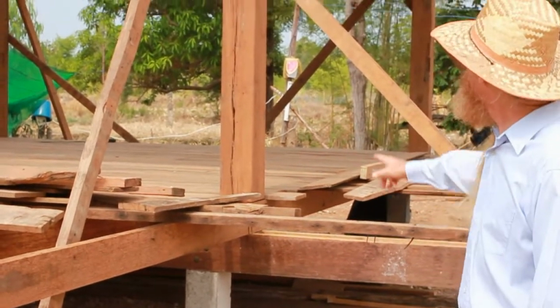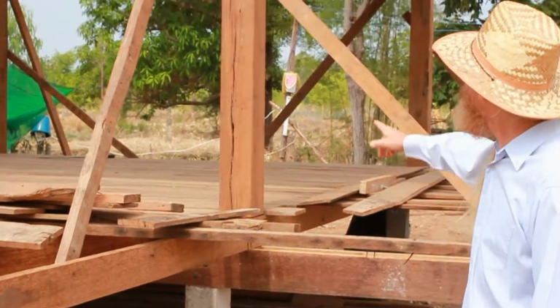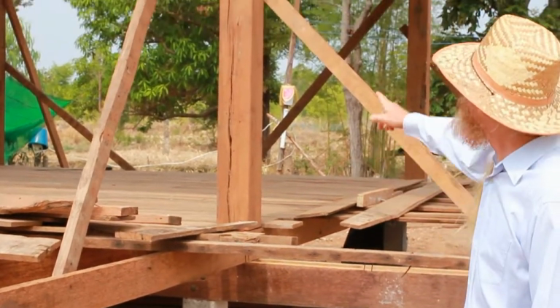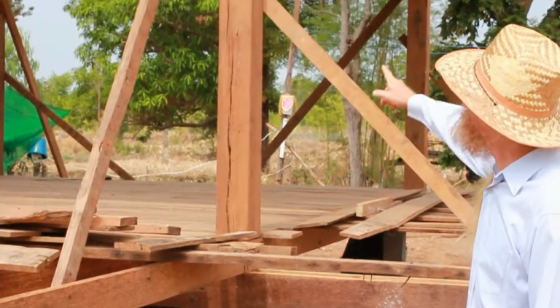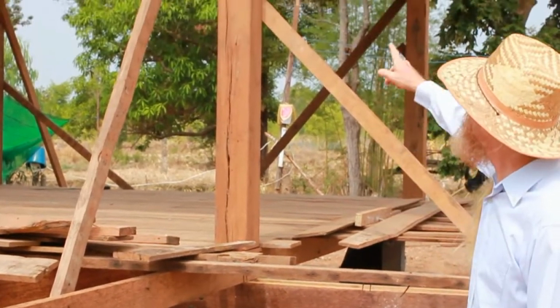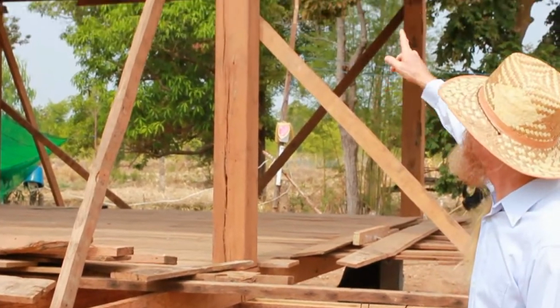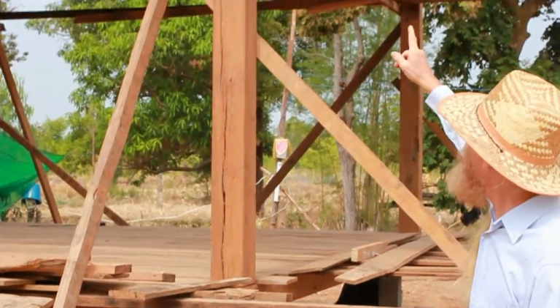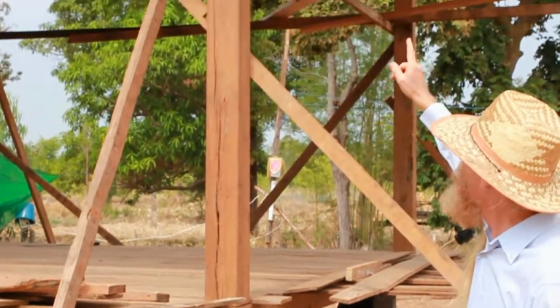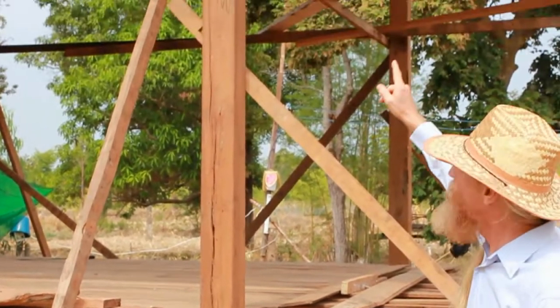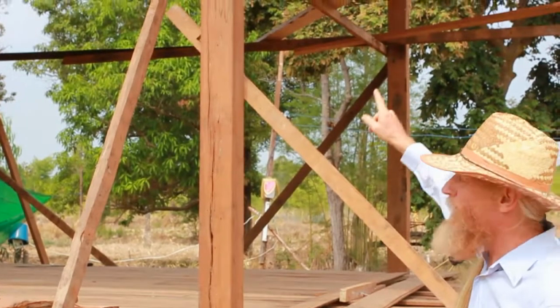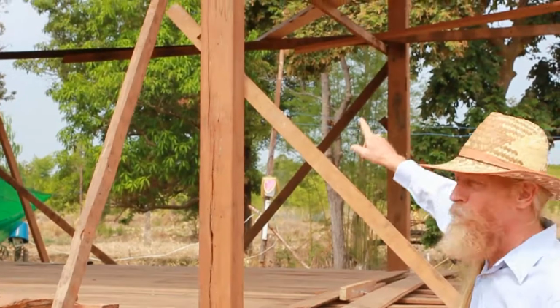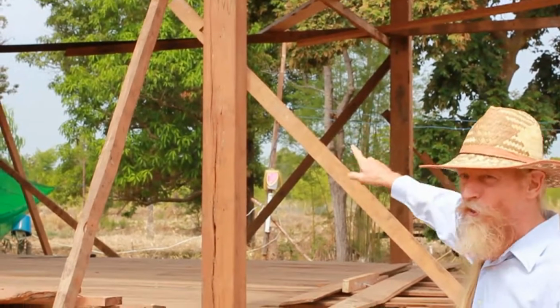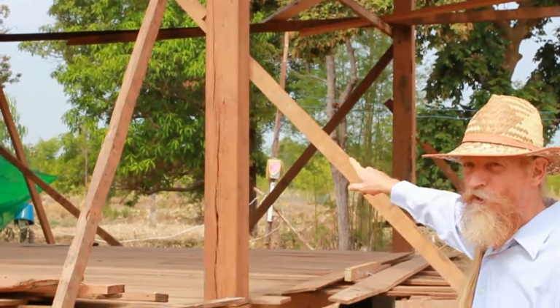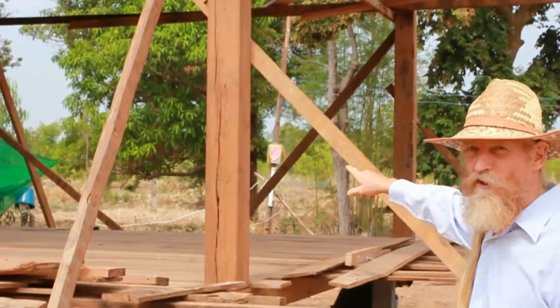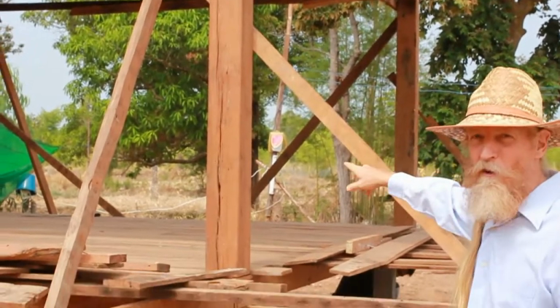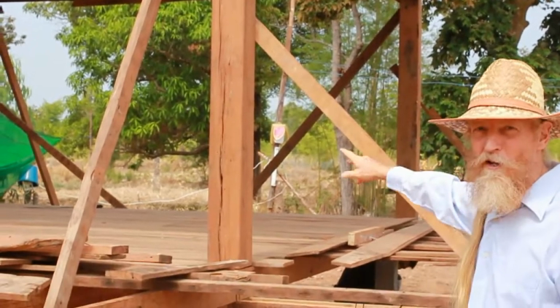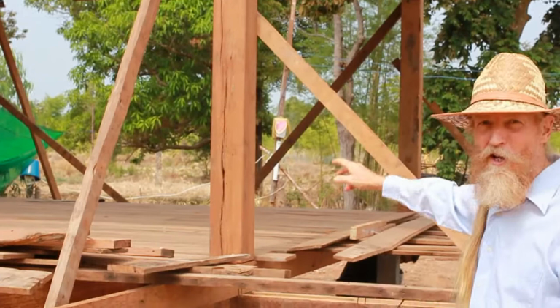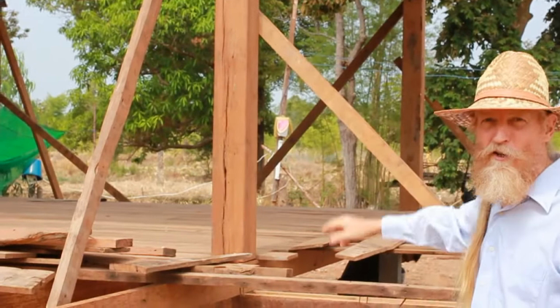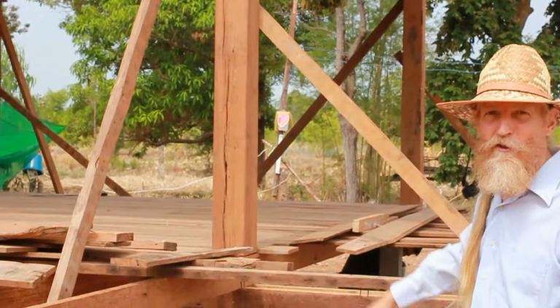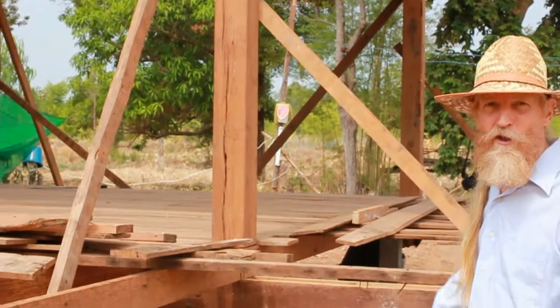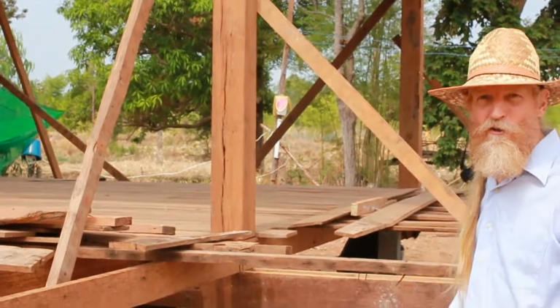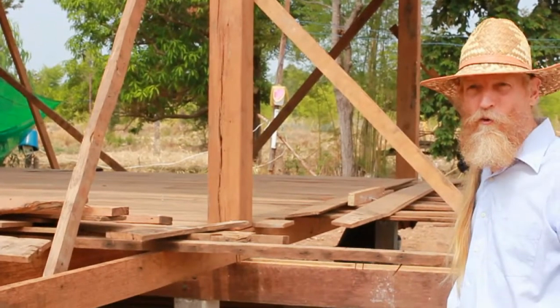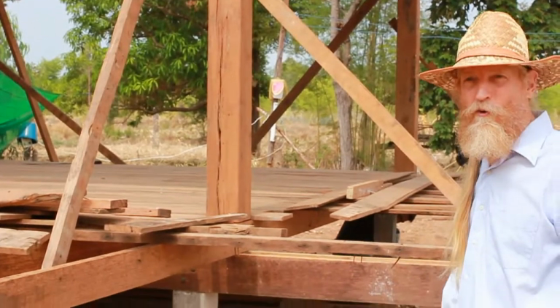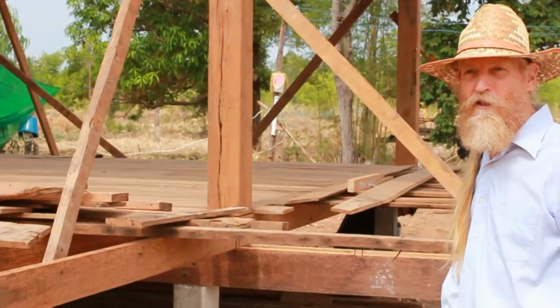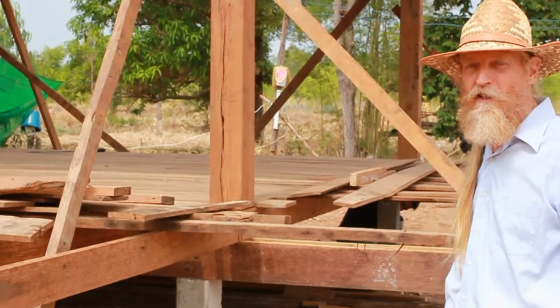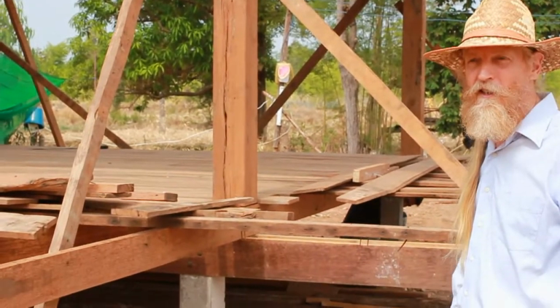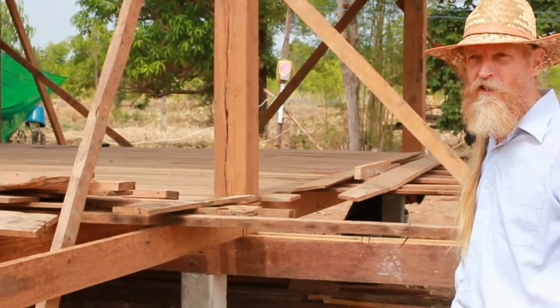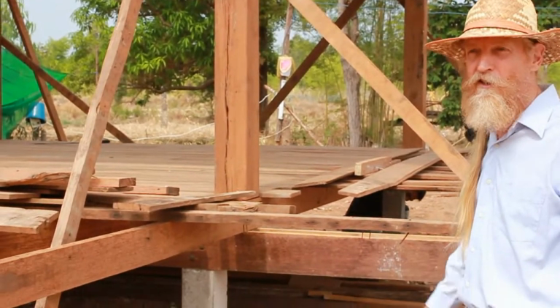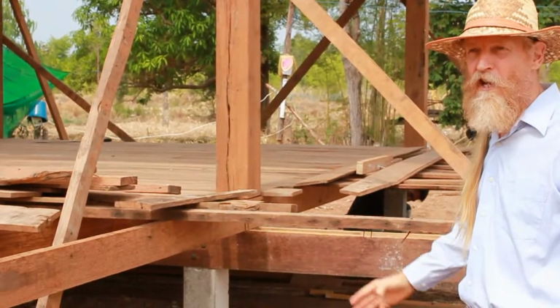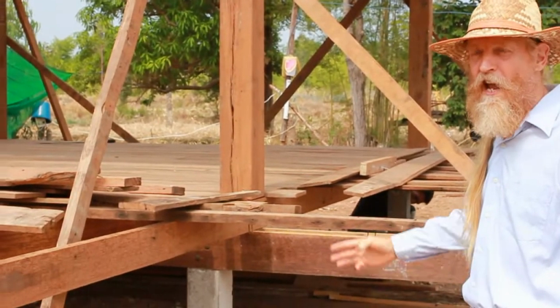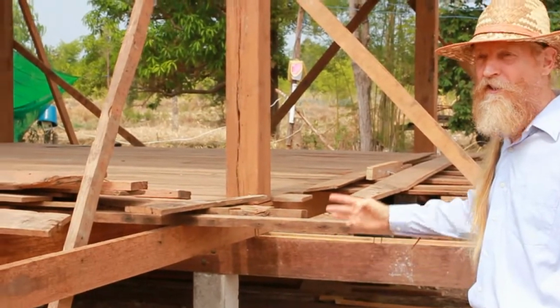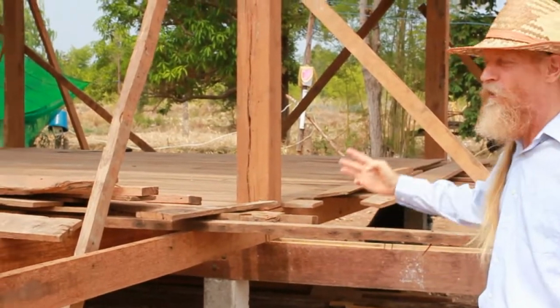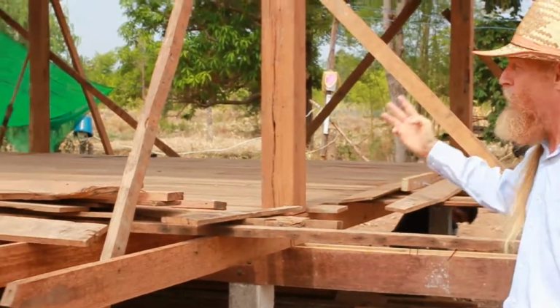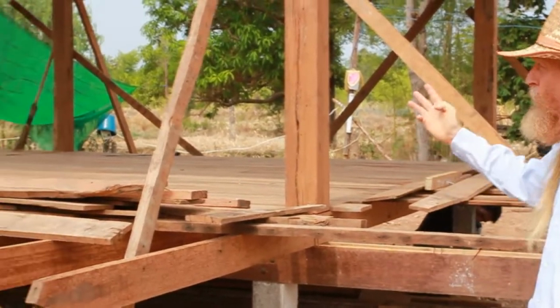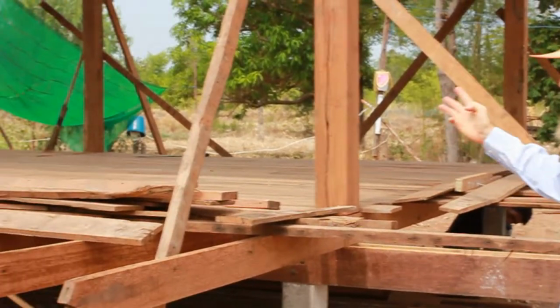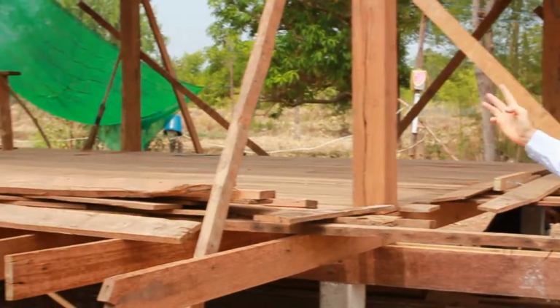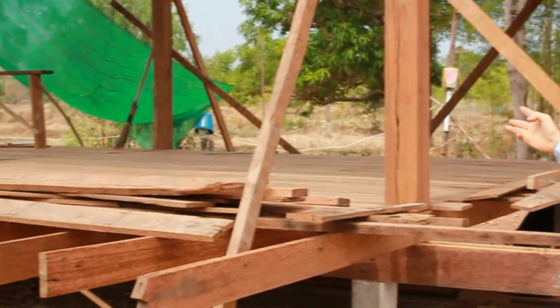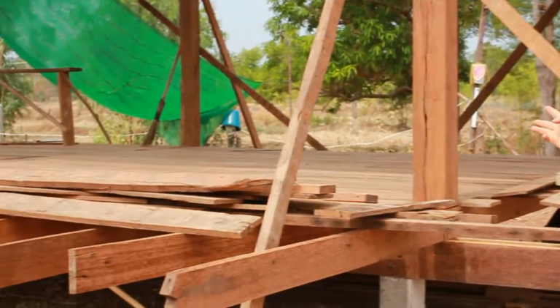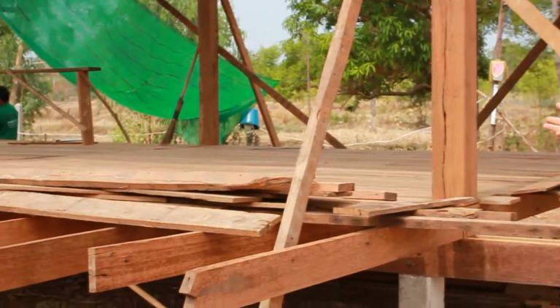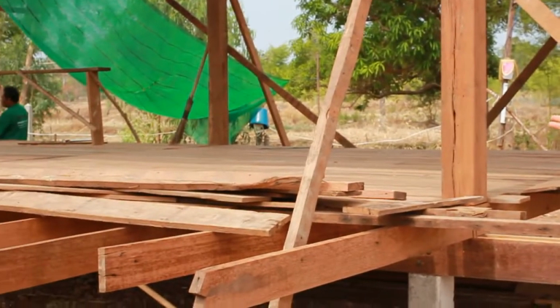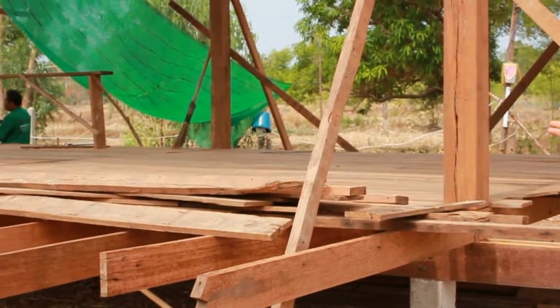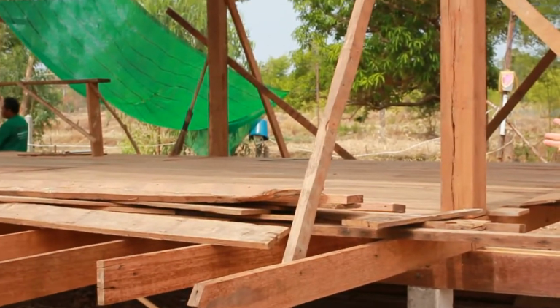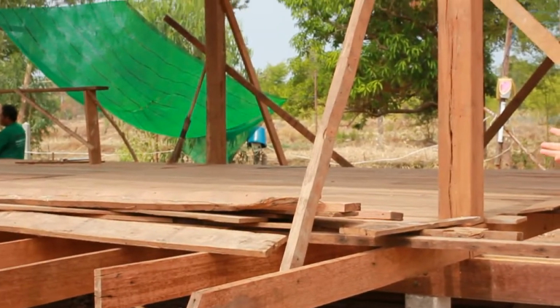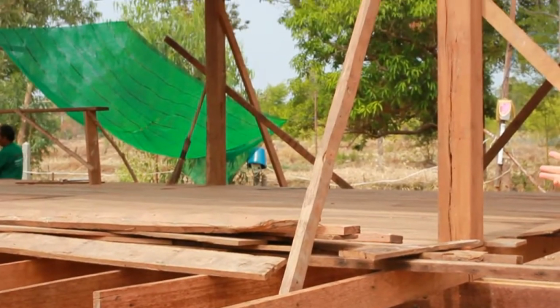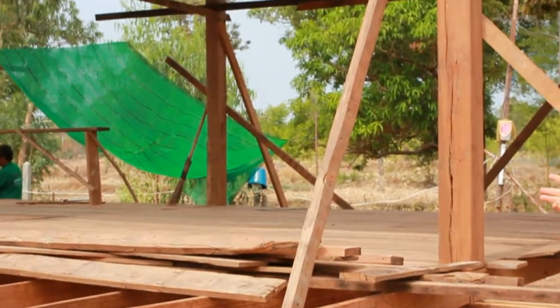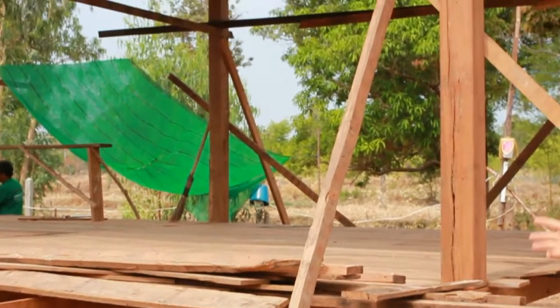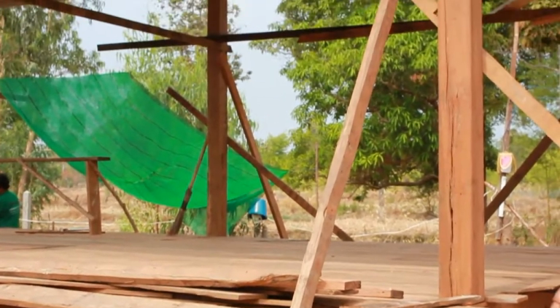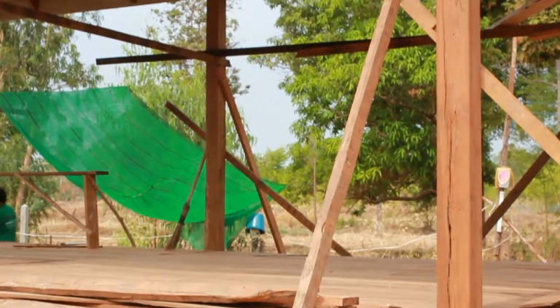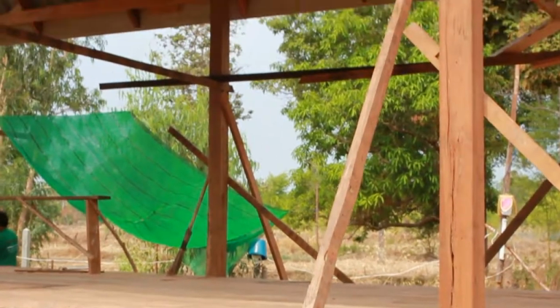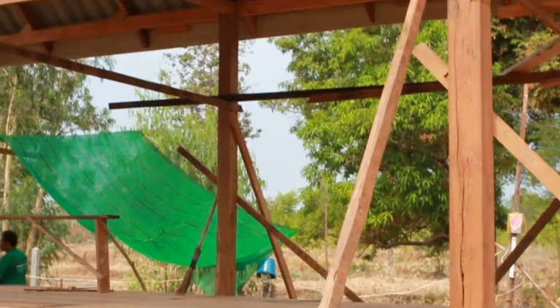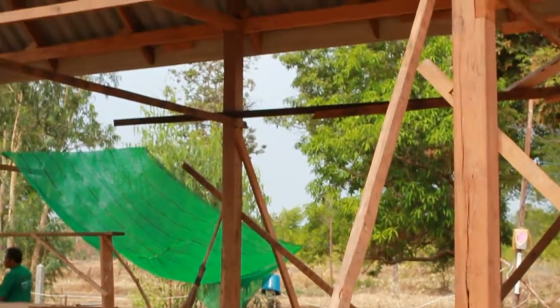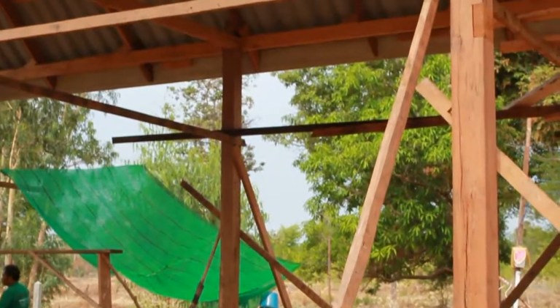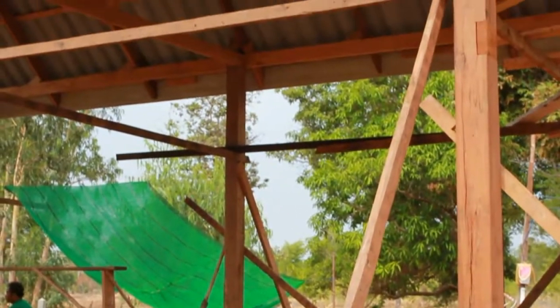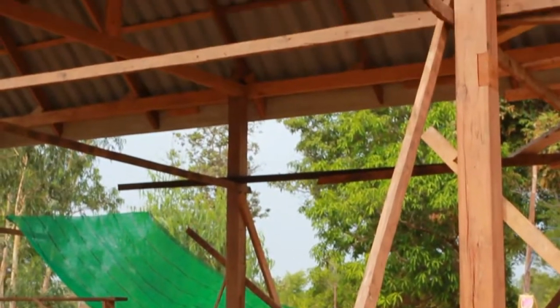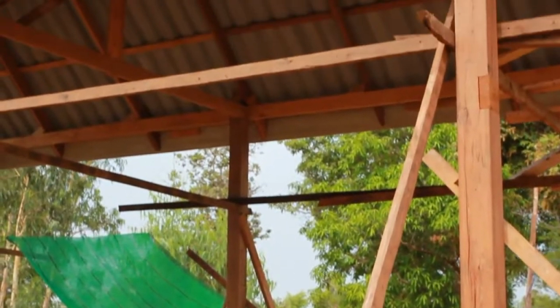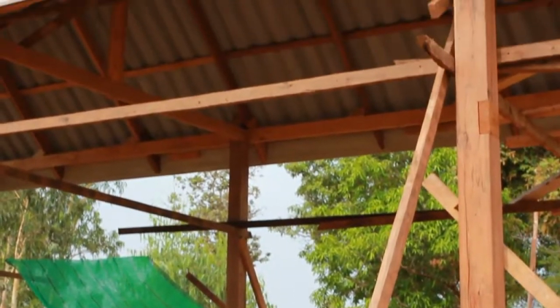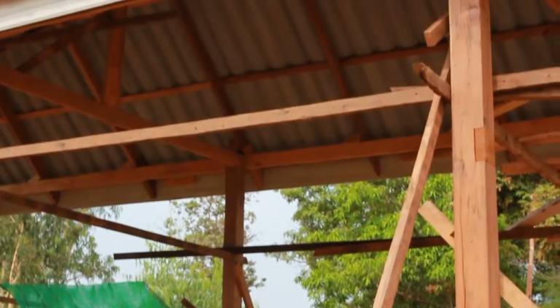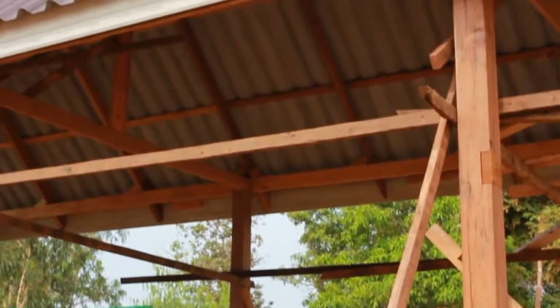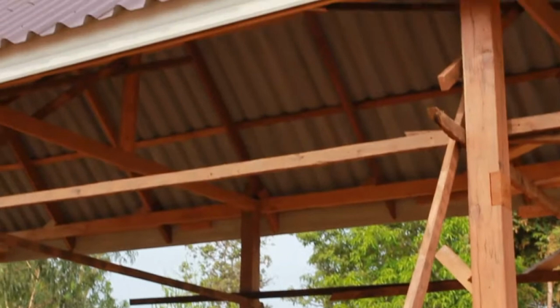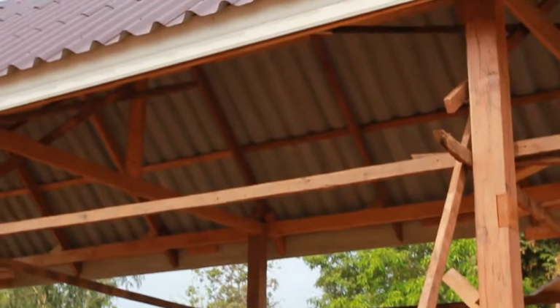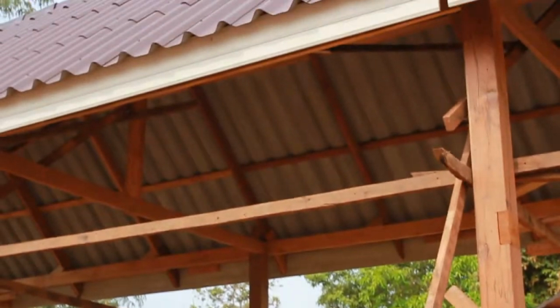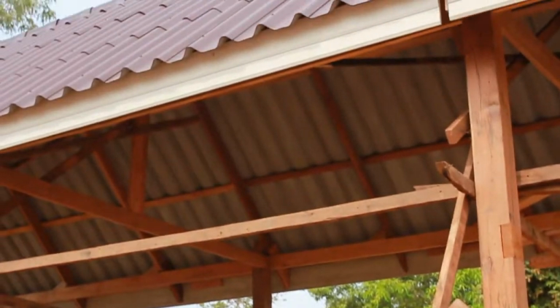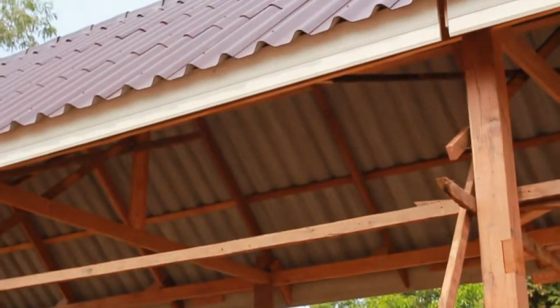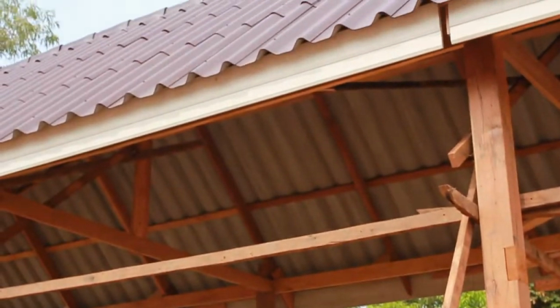You'll see the old timbers — they're about 100 years old. This is actually the third house; this wood has been used three times so far.